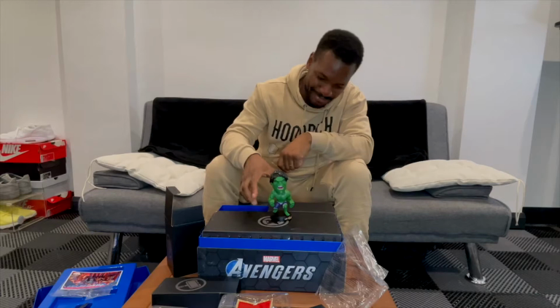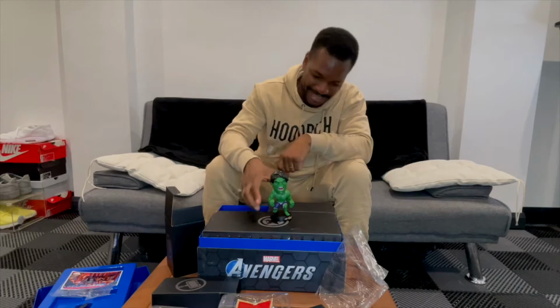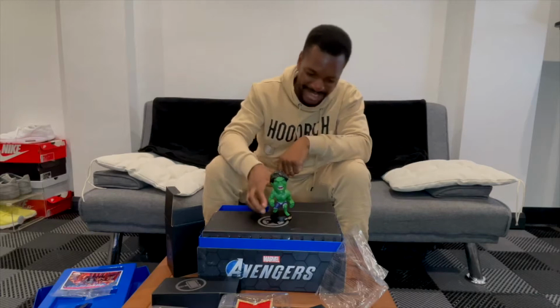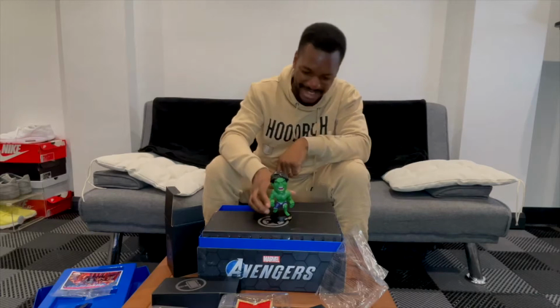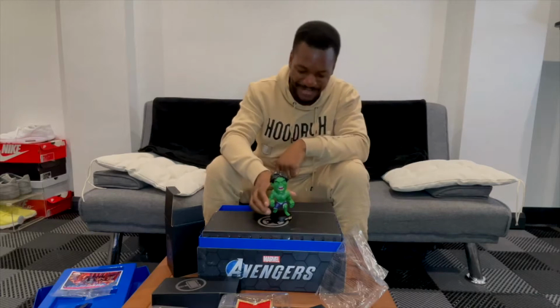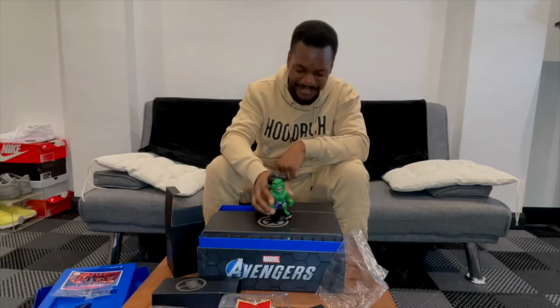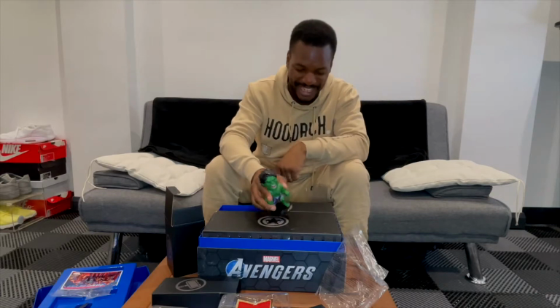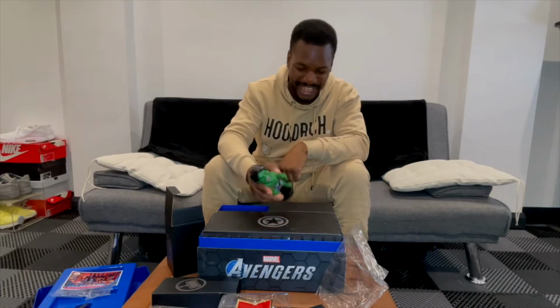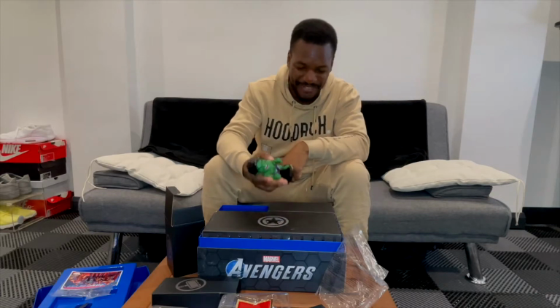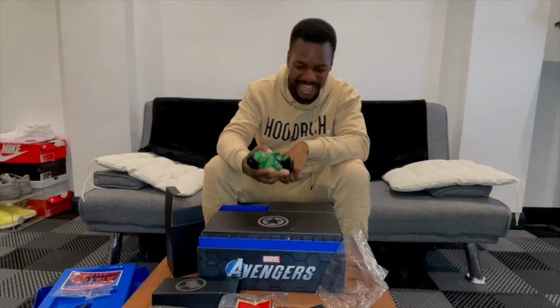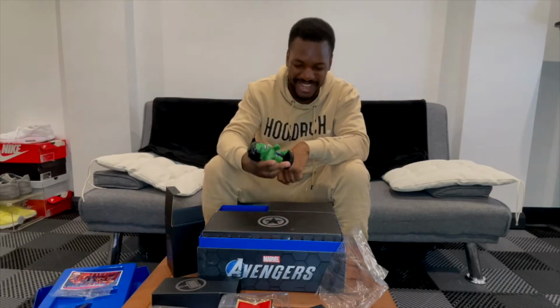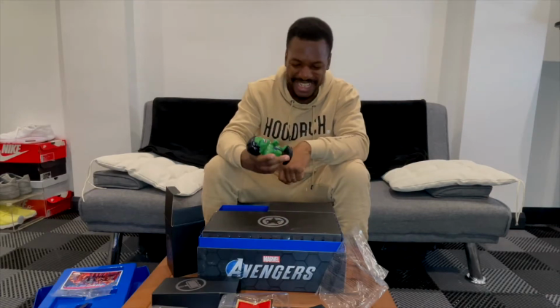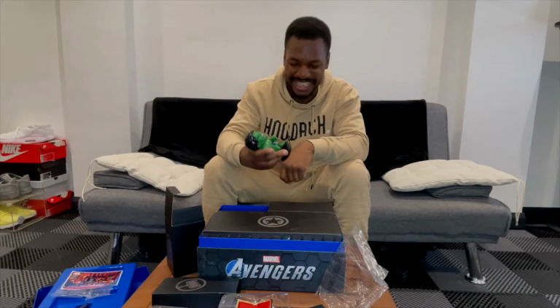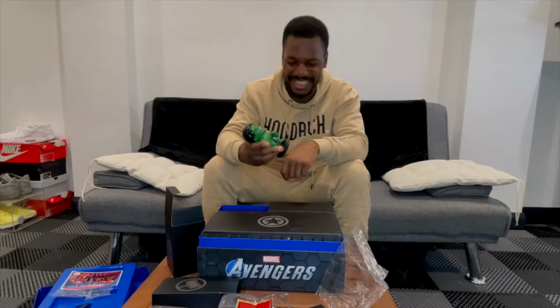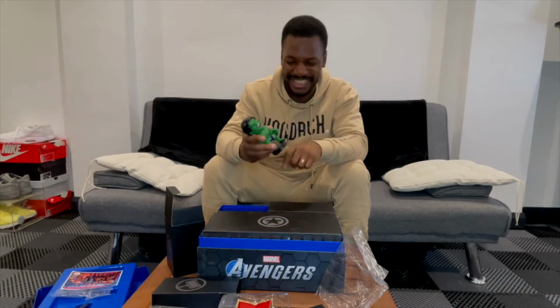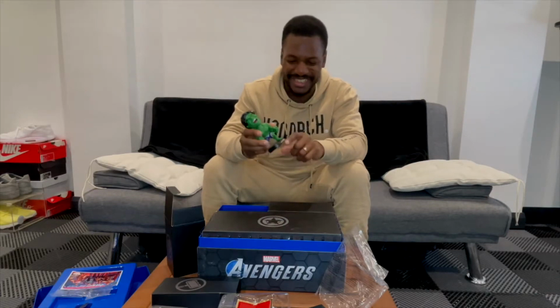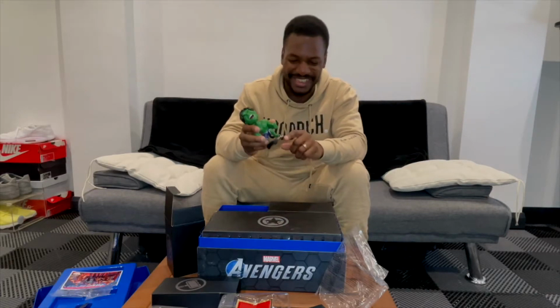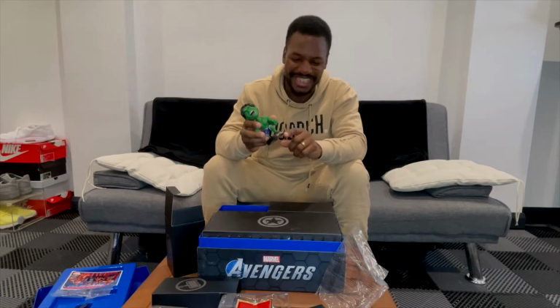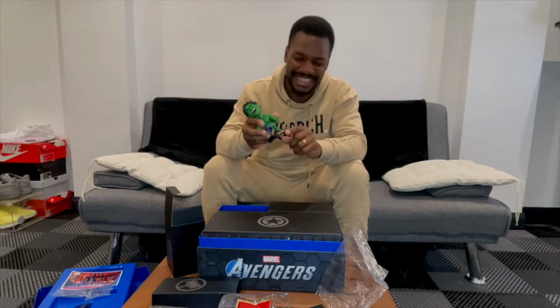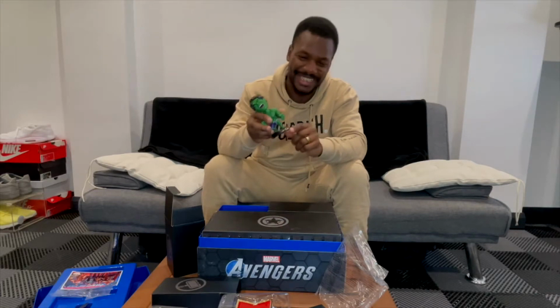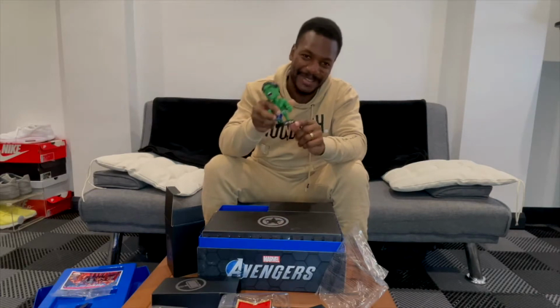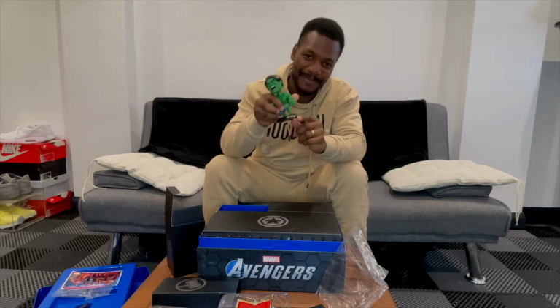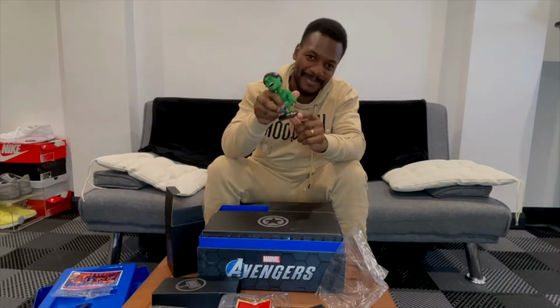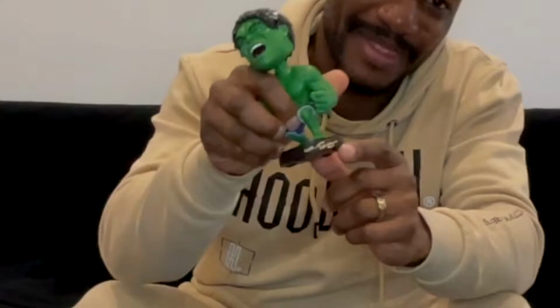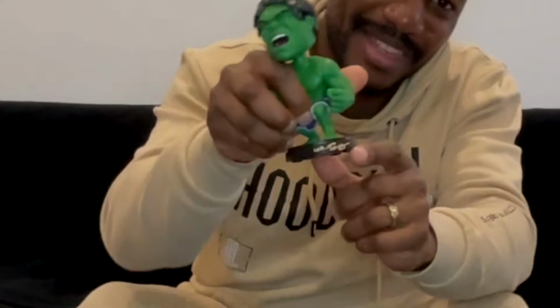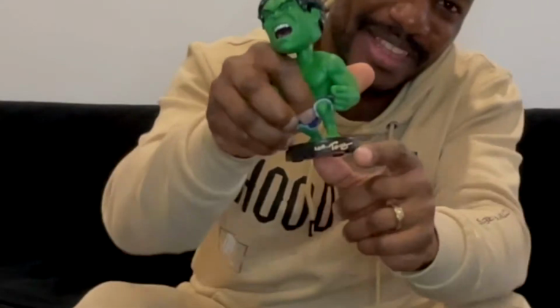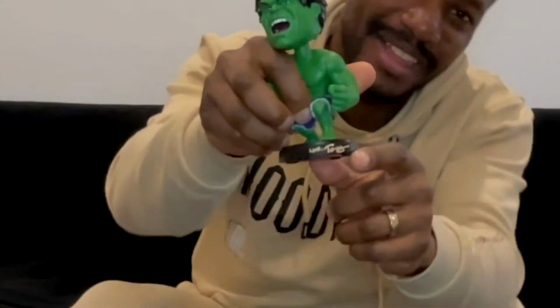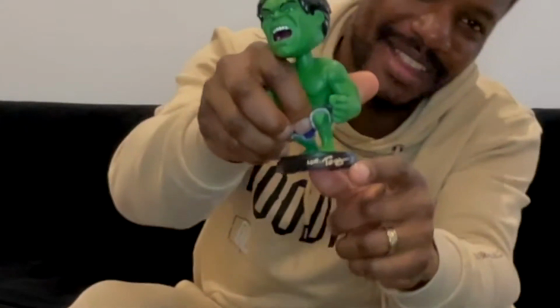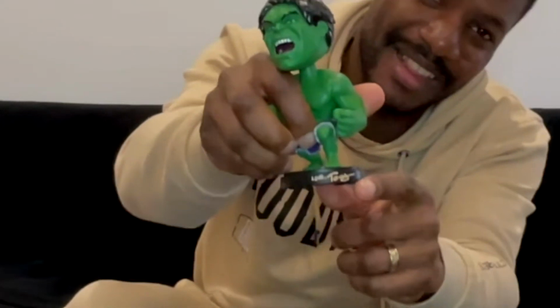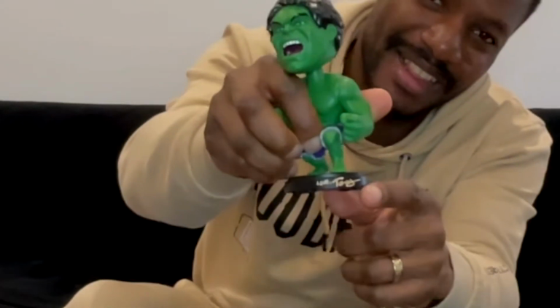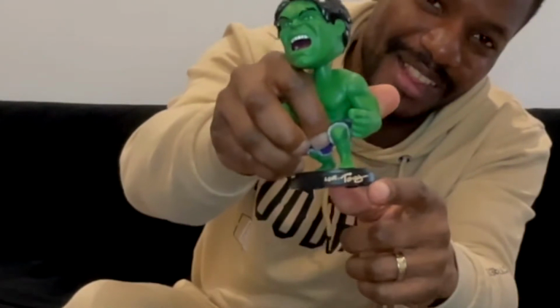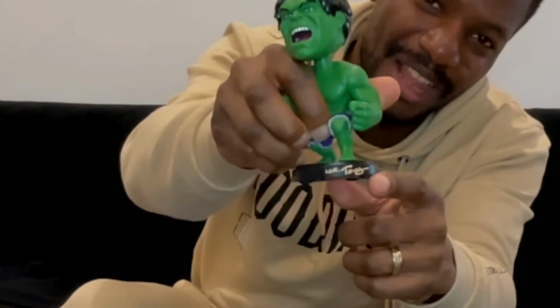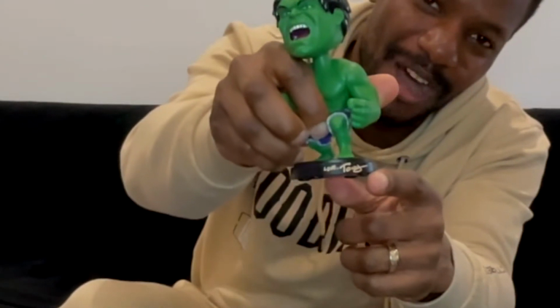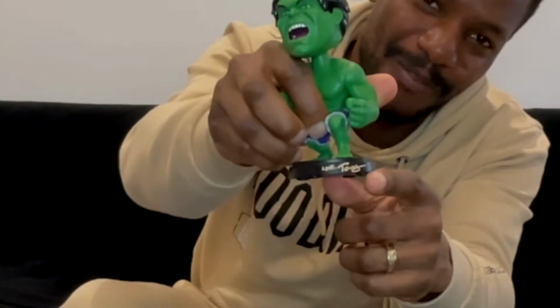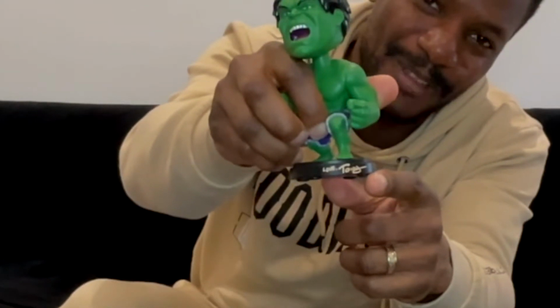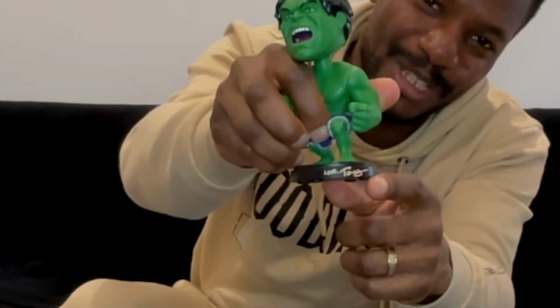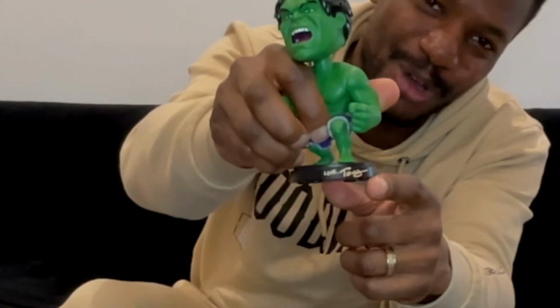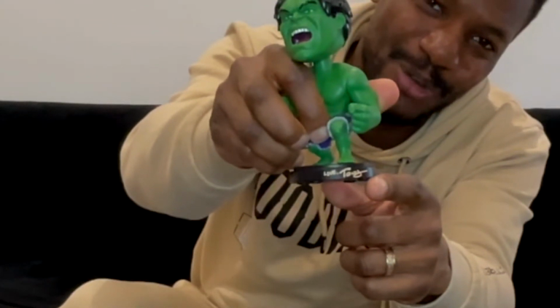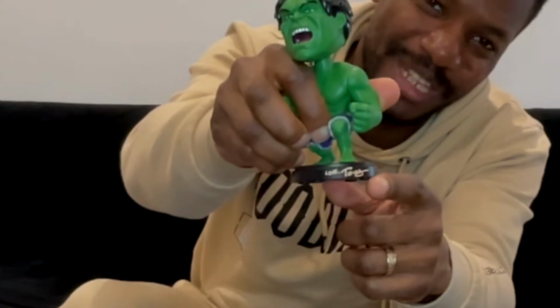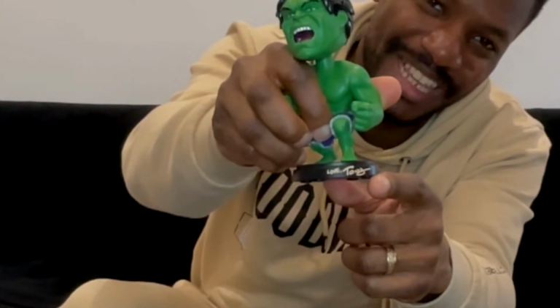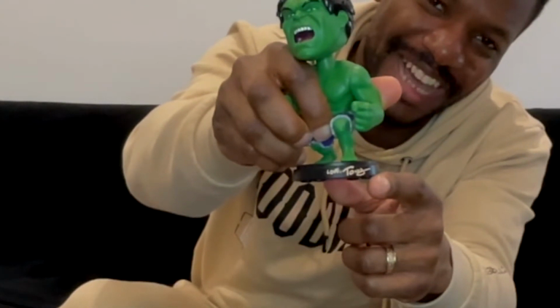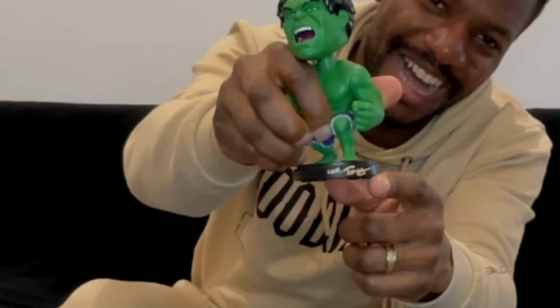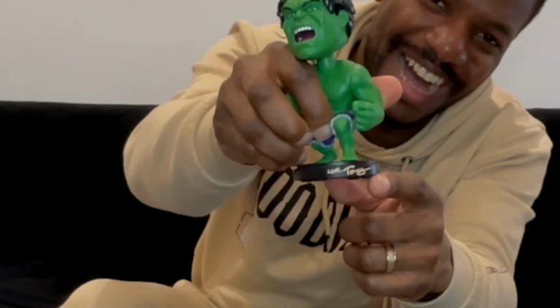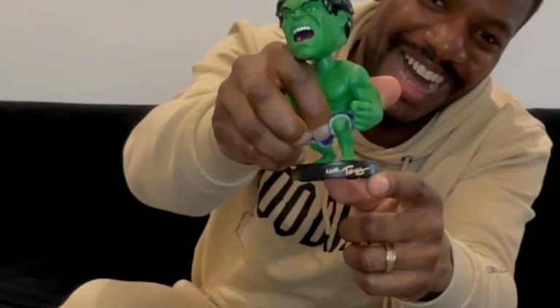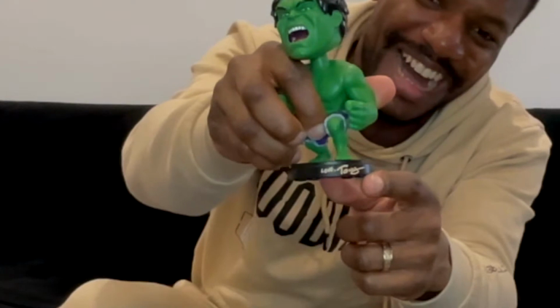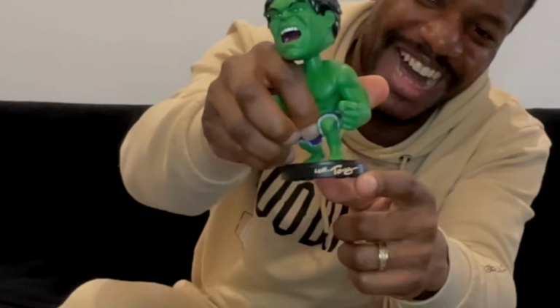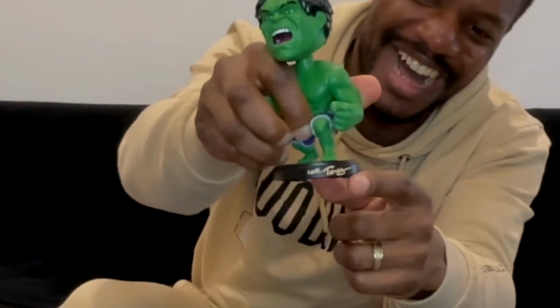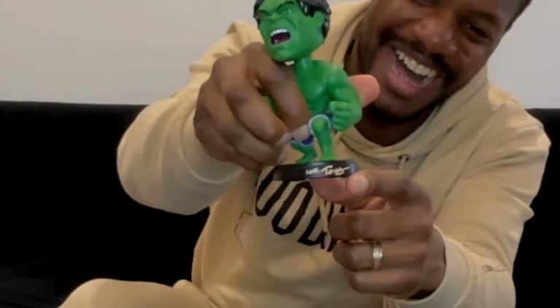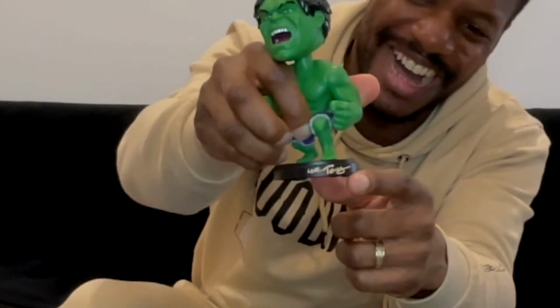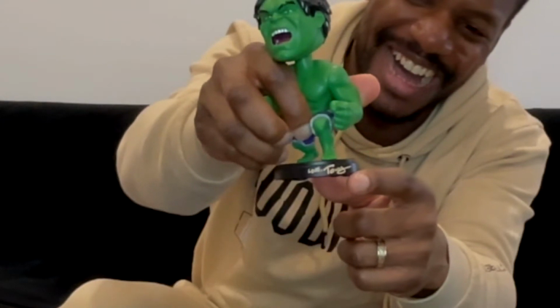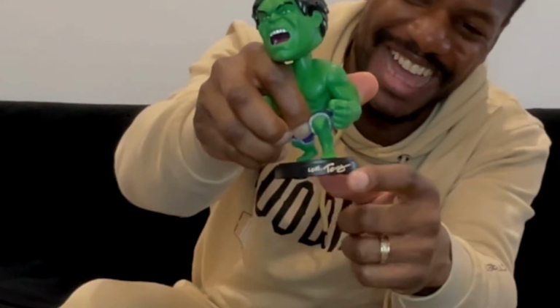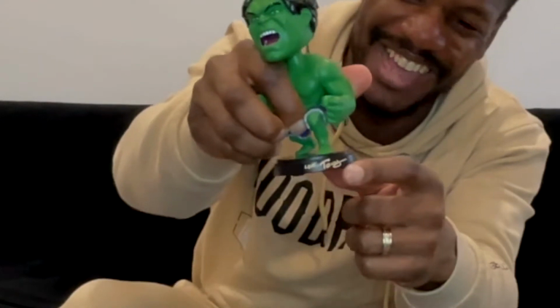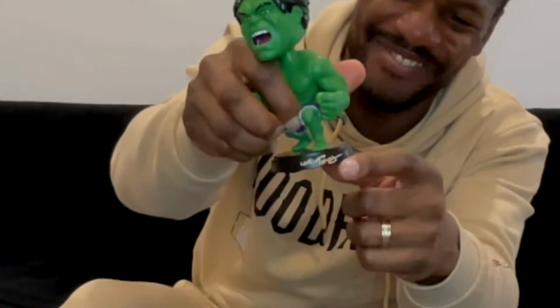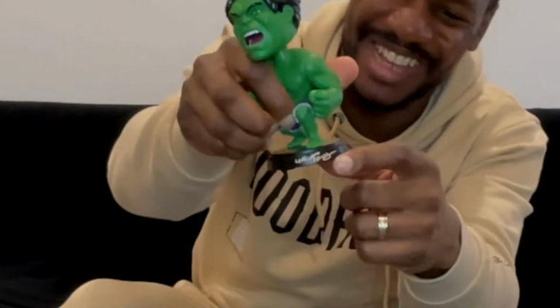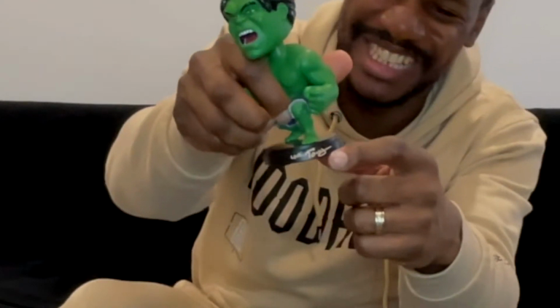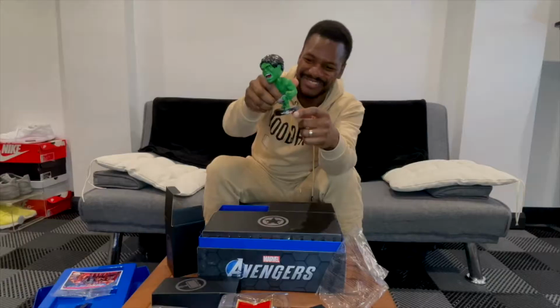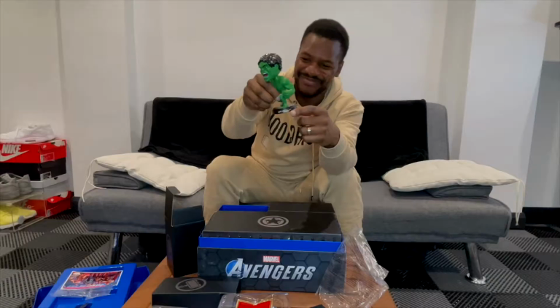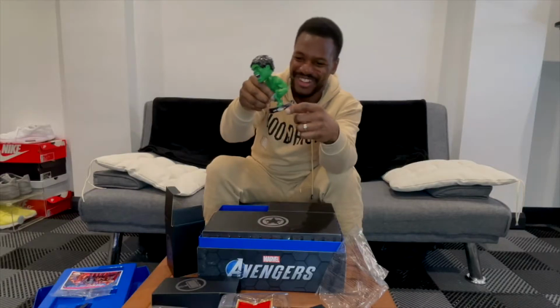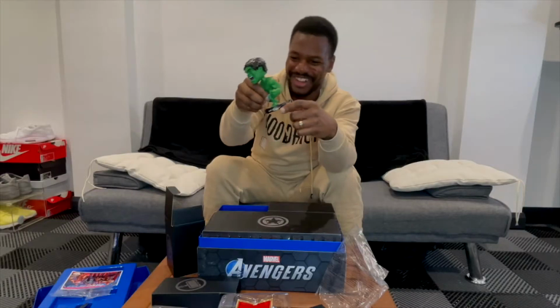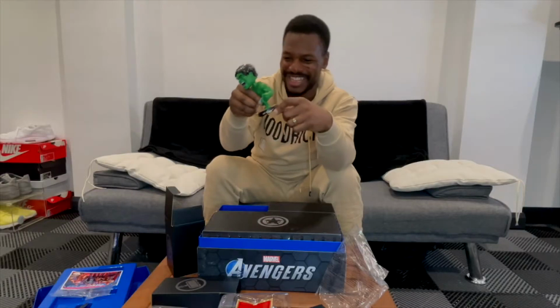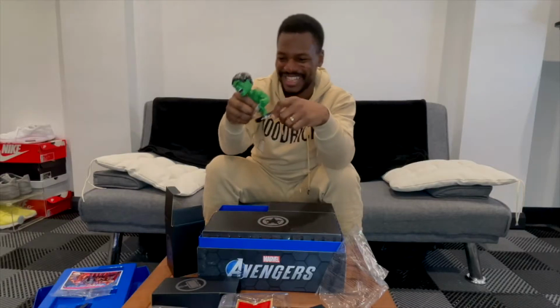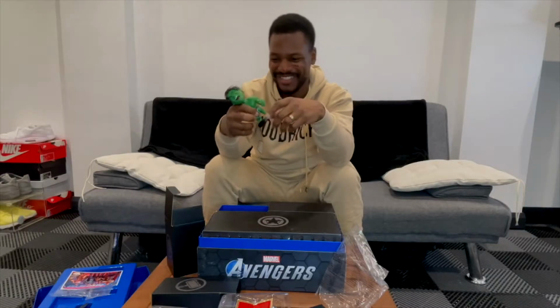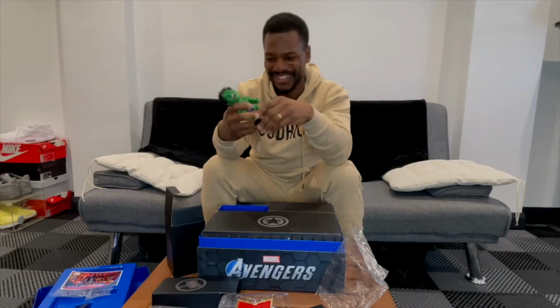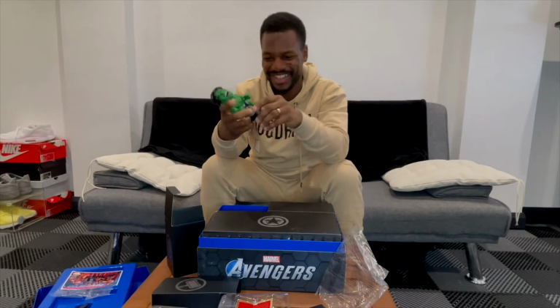But you know the funniest thing about this is — look at this. Iron Man's mocking it, bro.